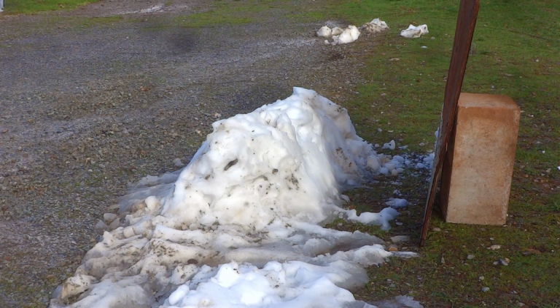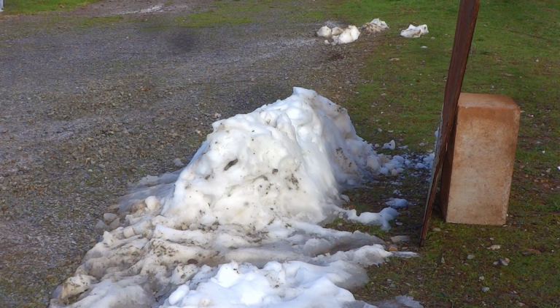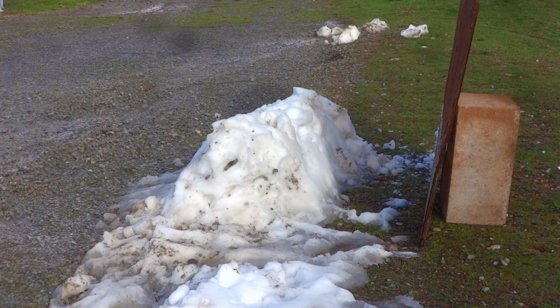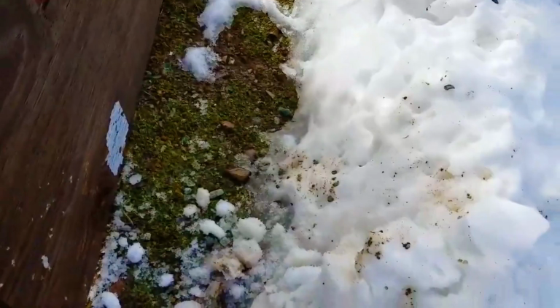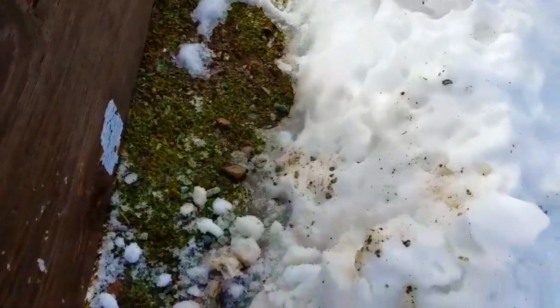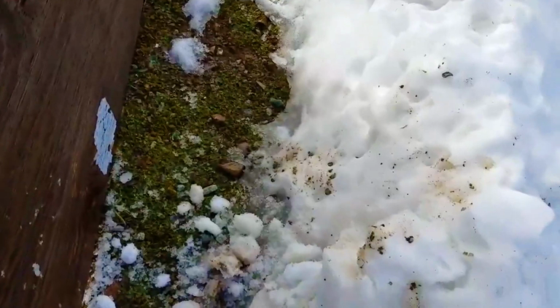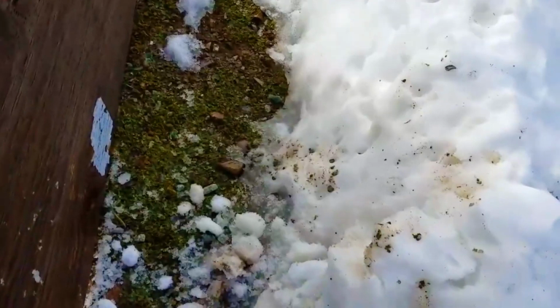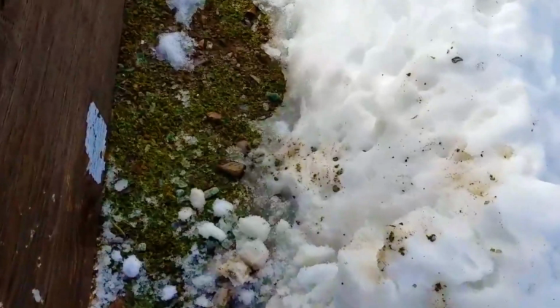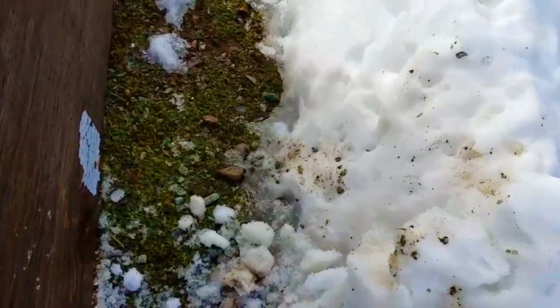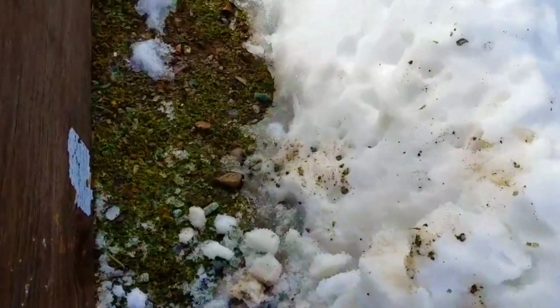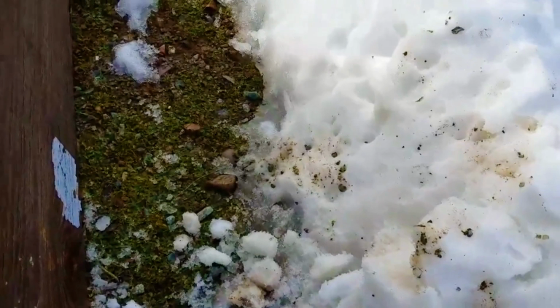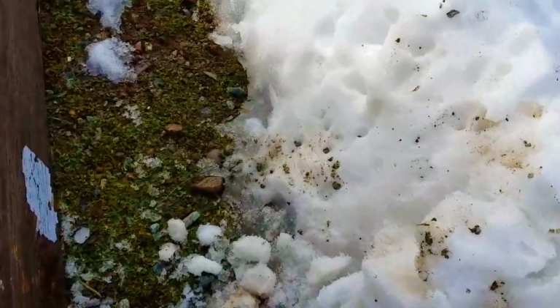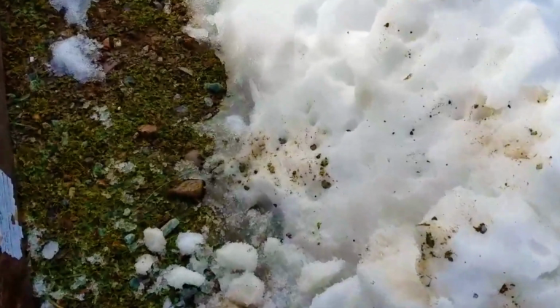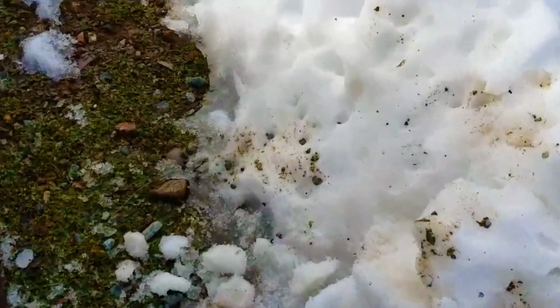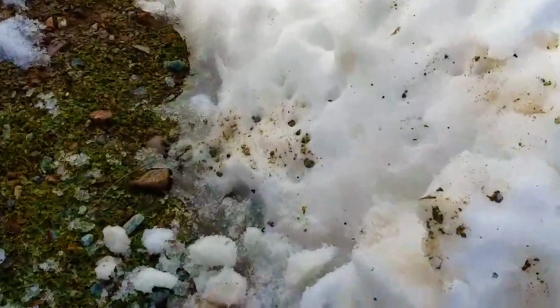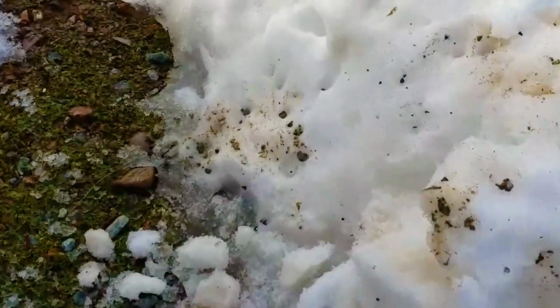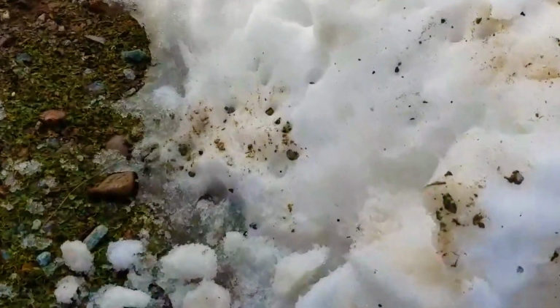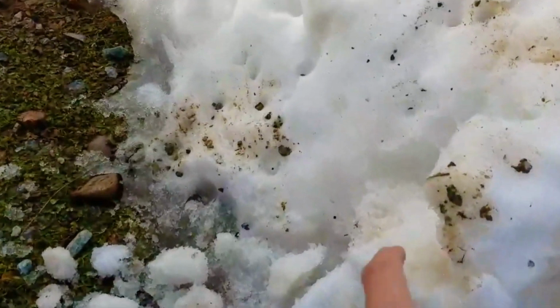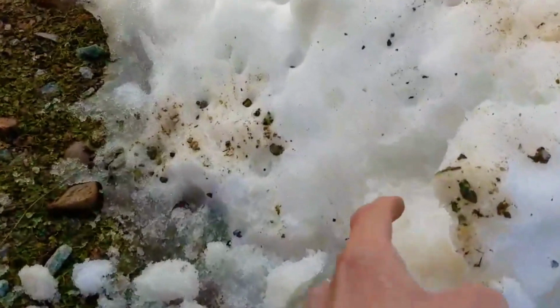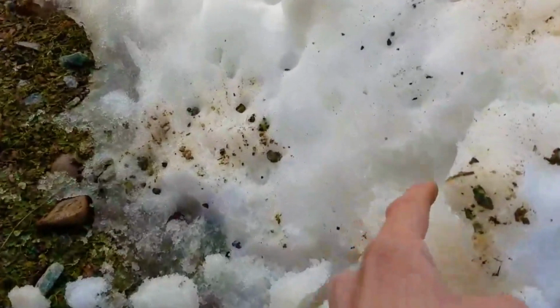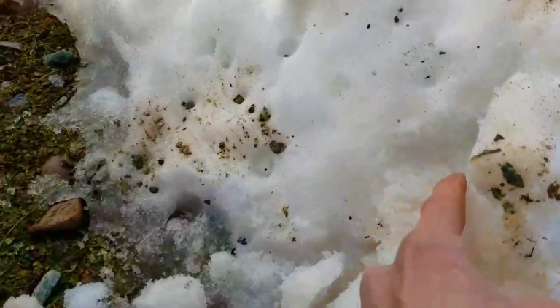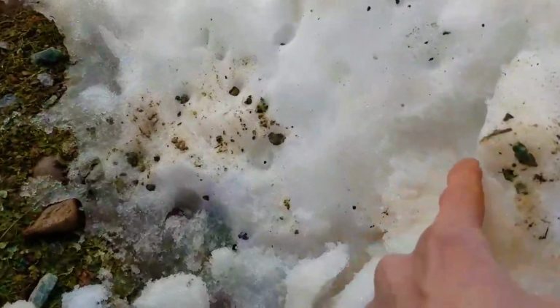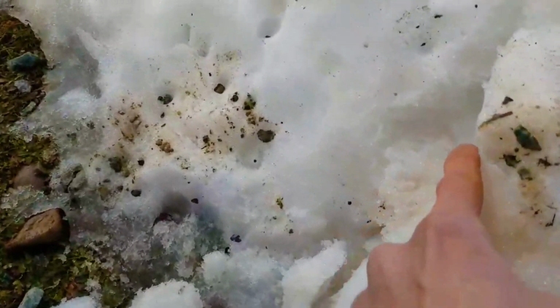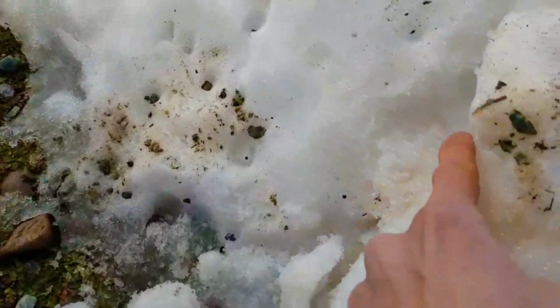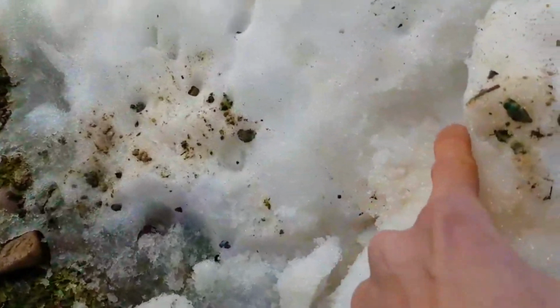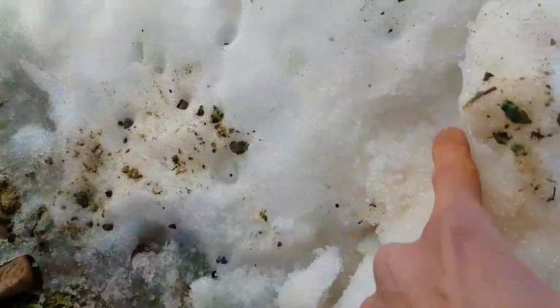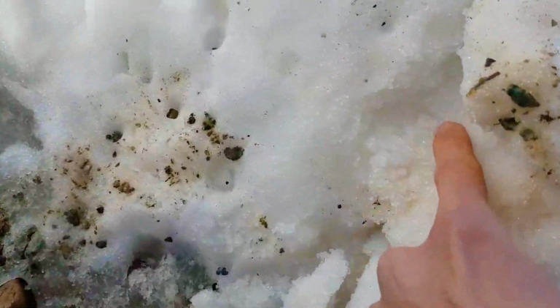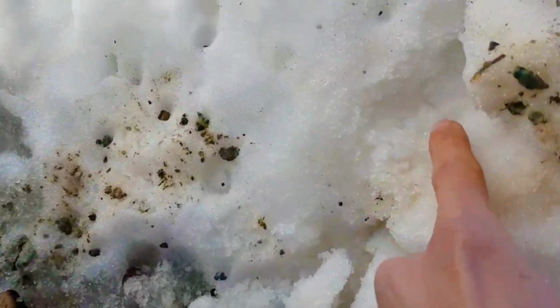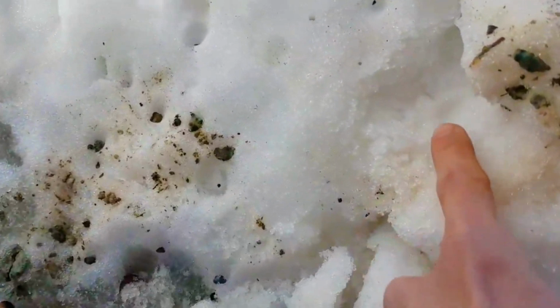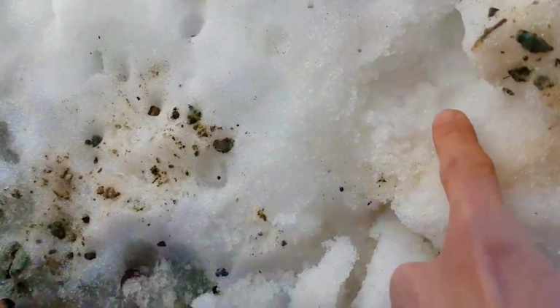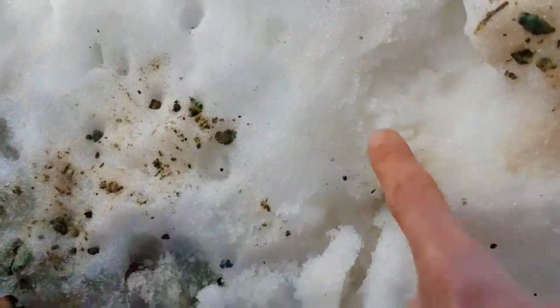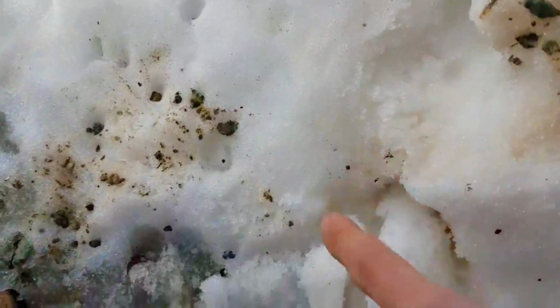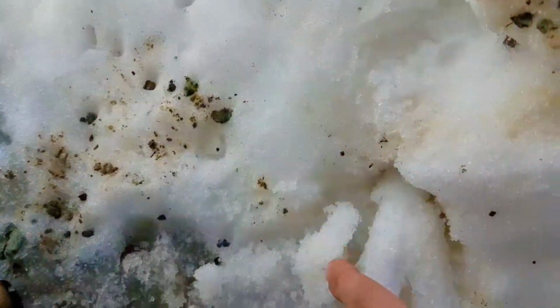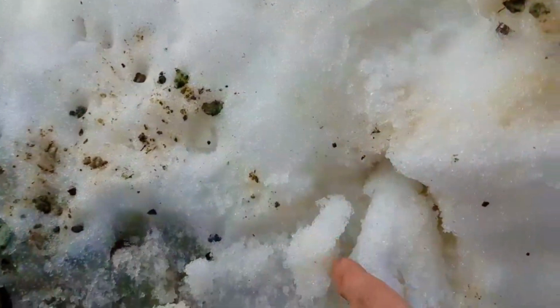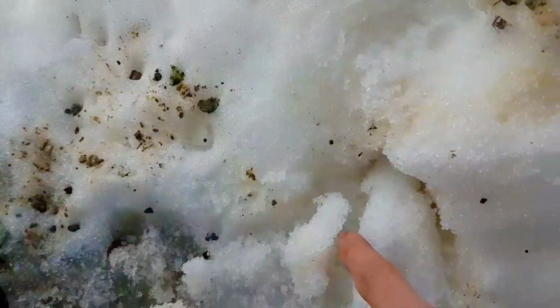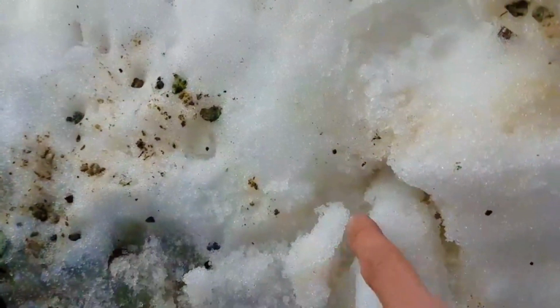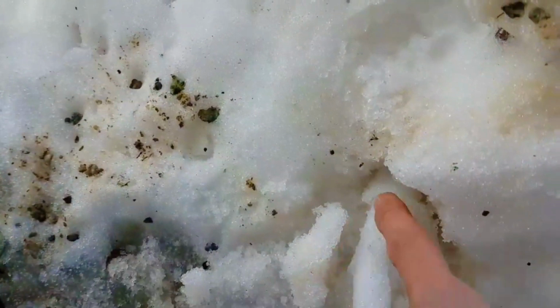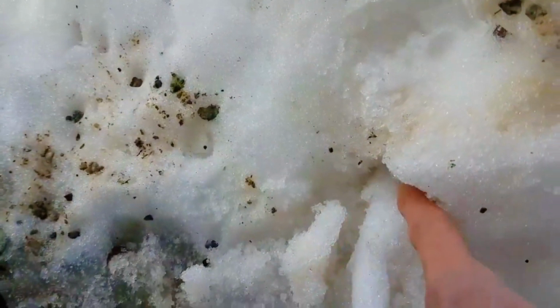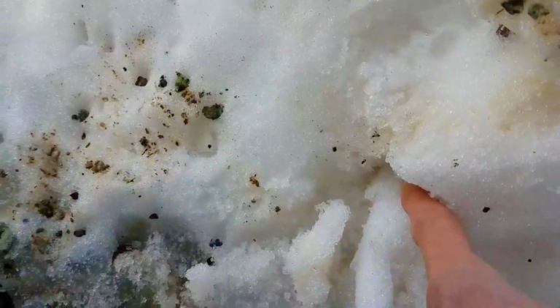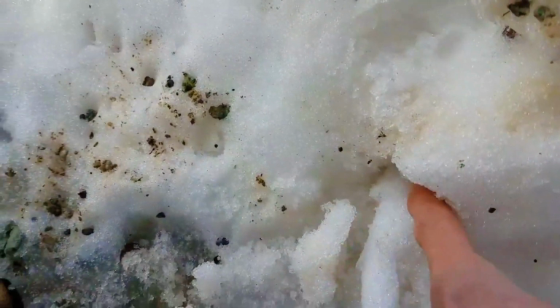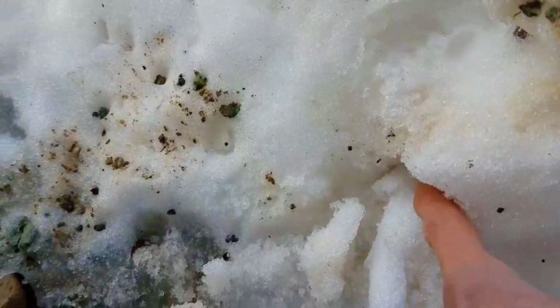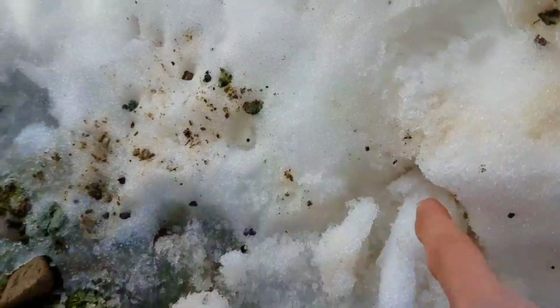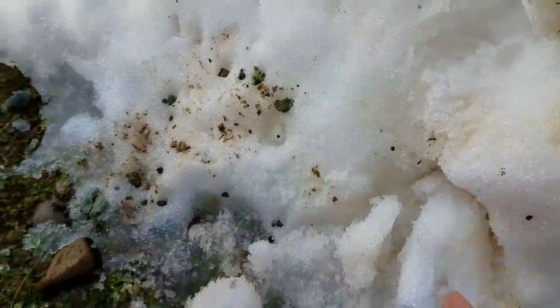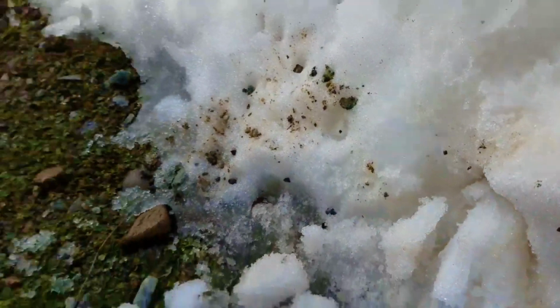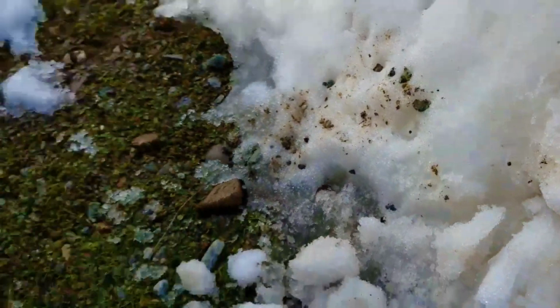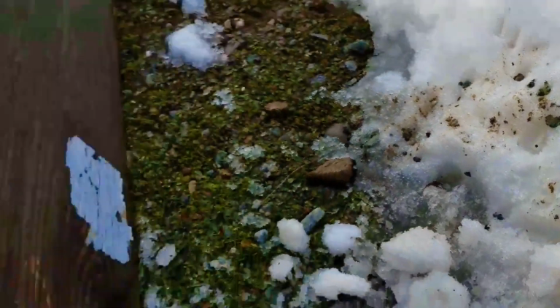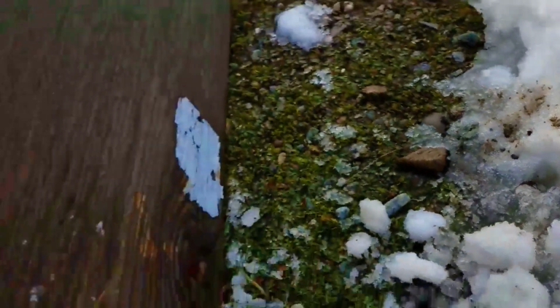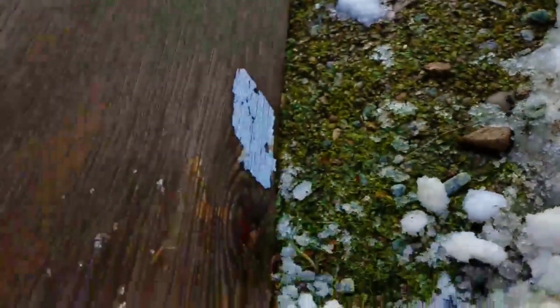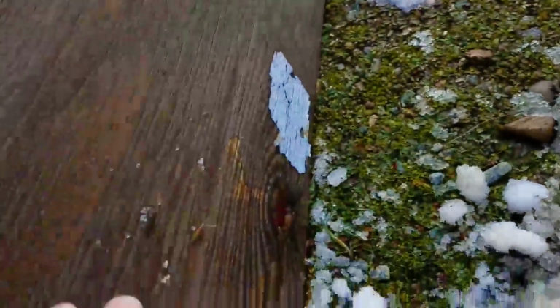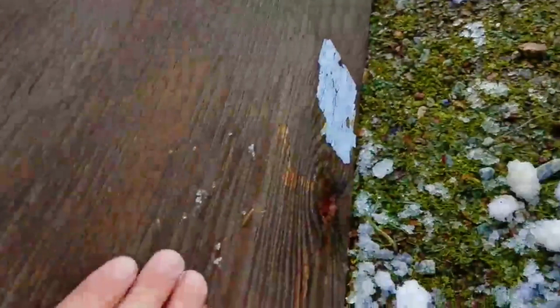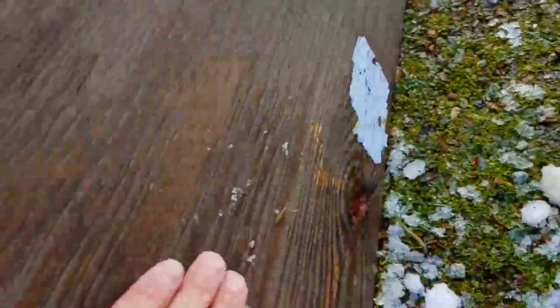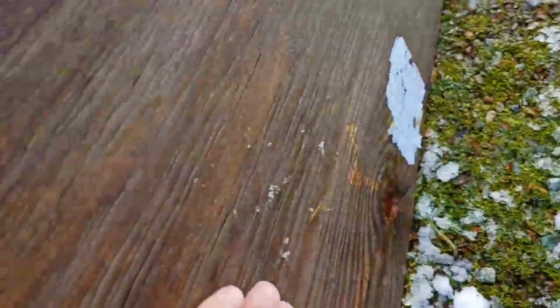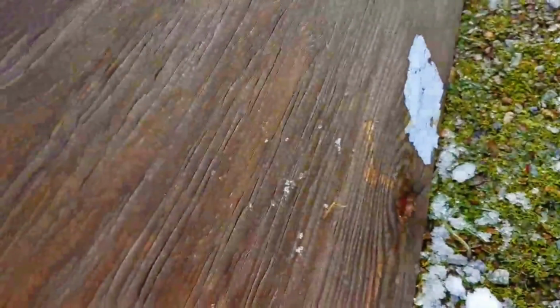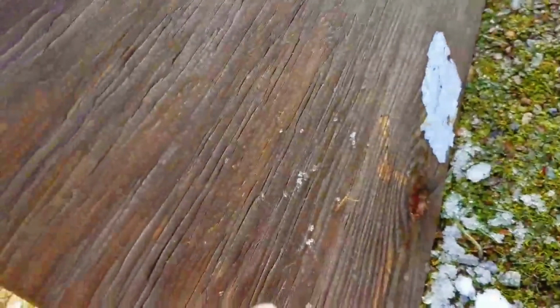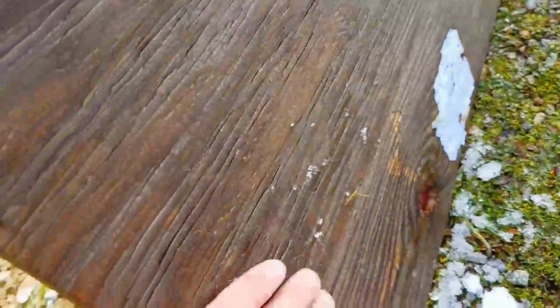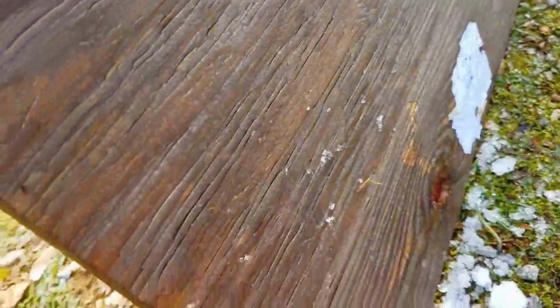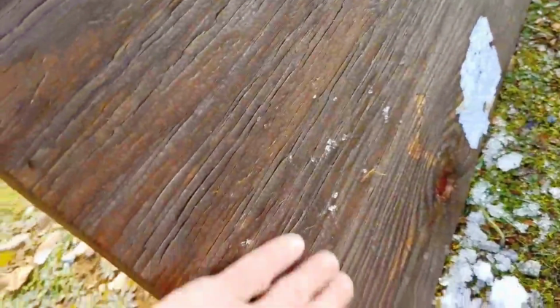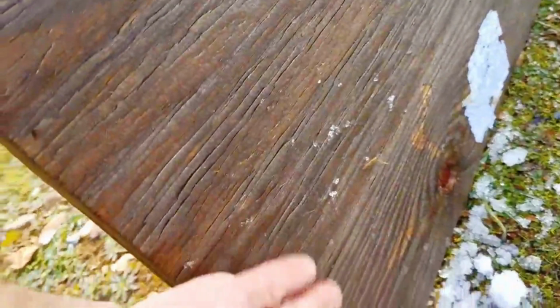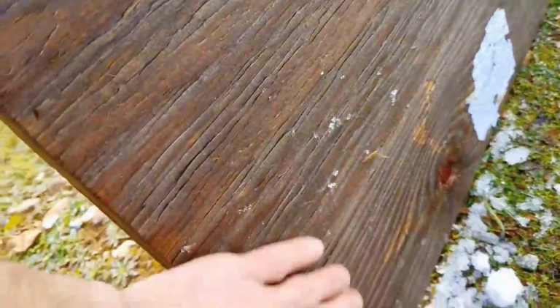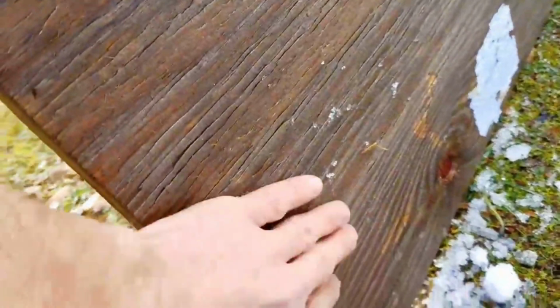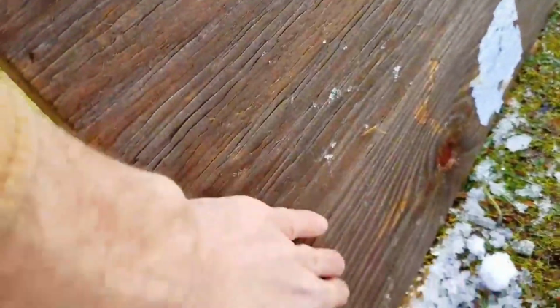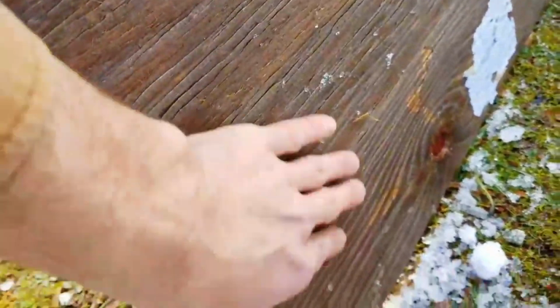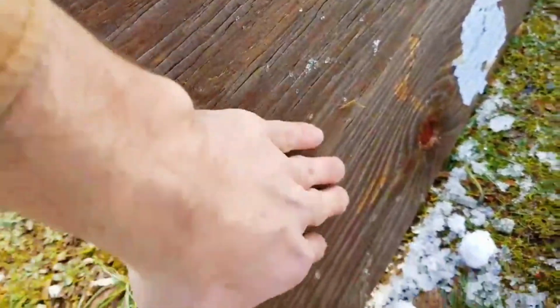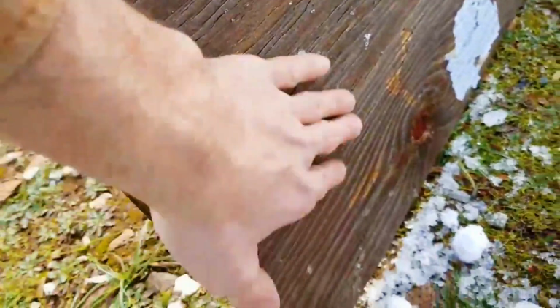So with the 22, it looks like we had a little bit of snow explode out the back, but there's no damage on our wood.